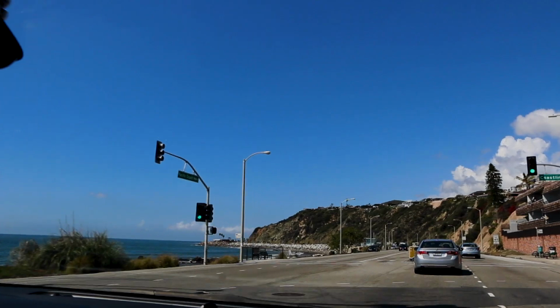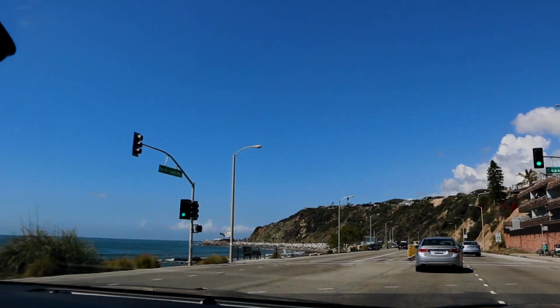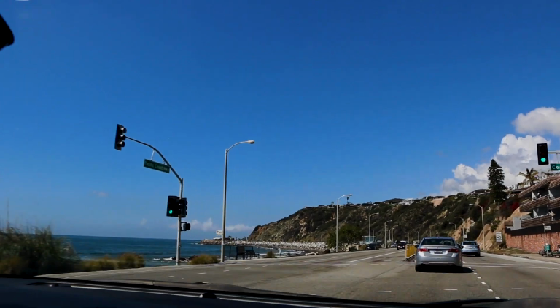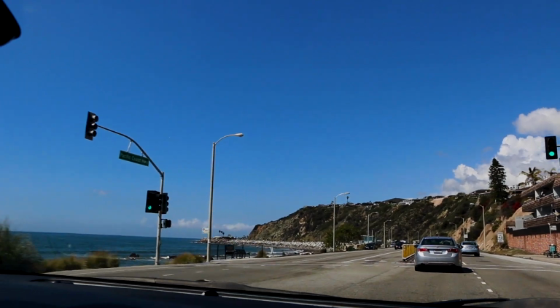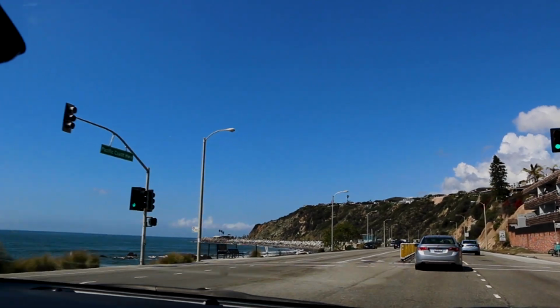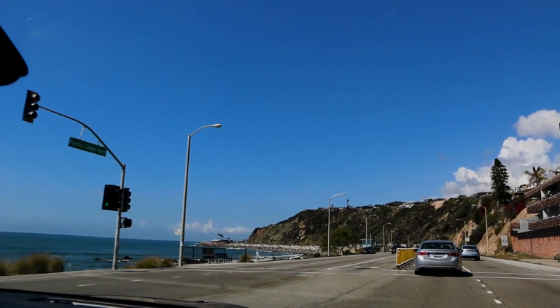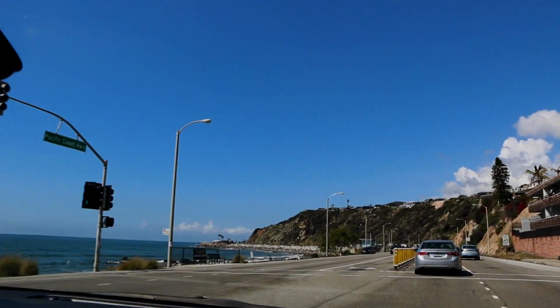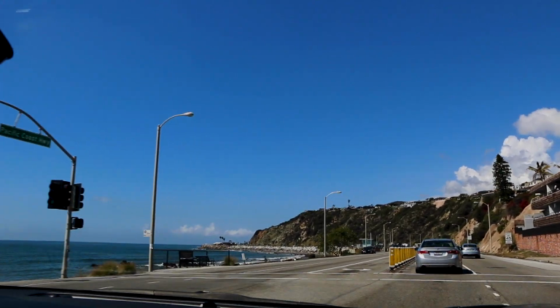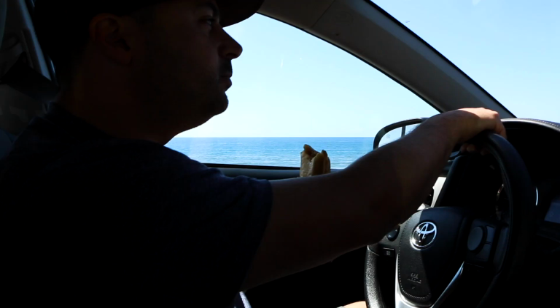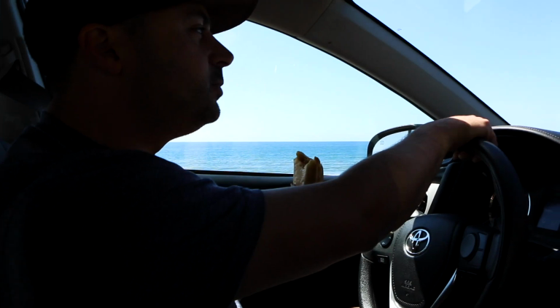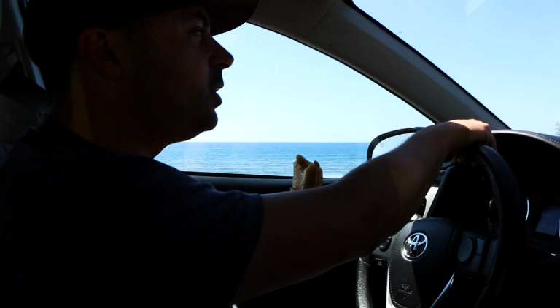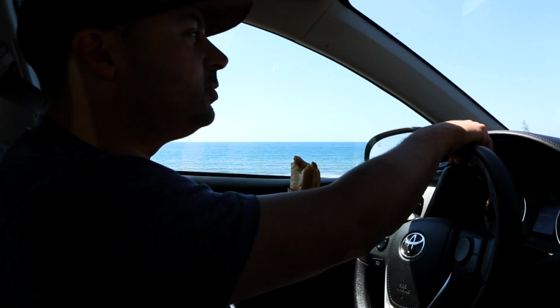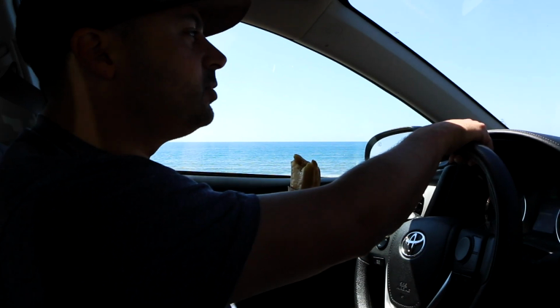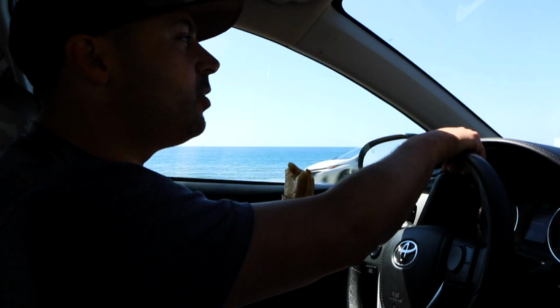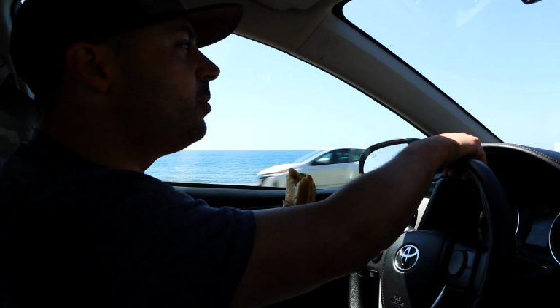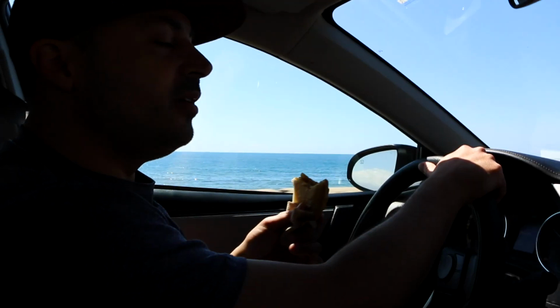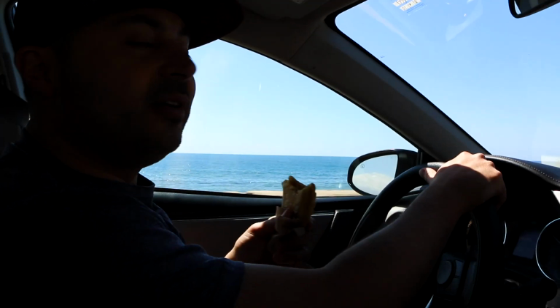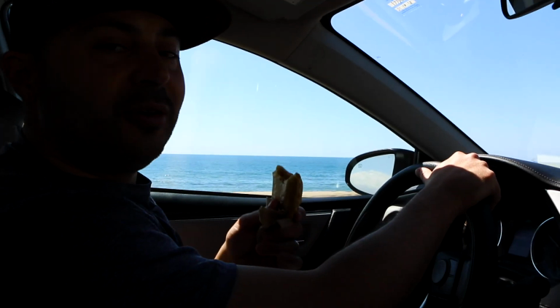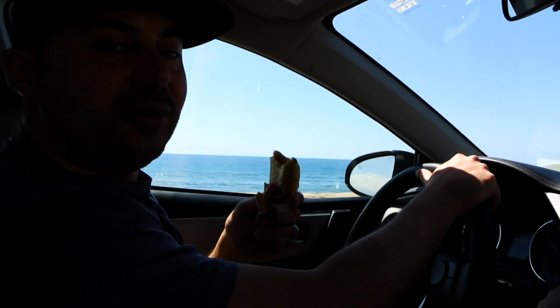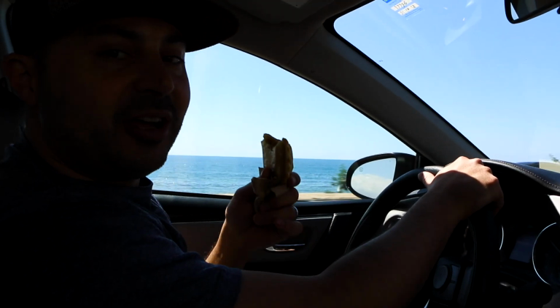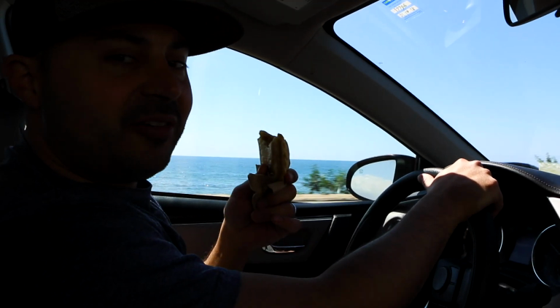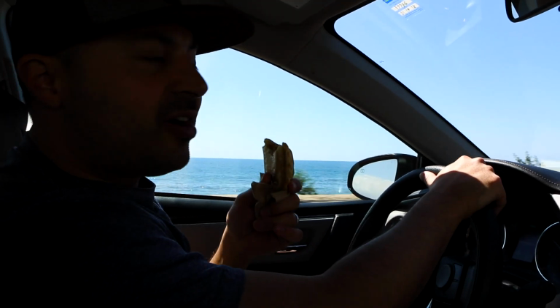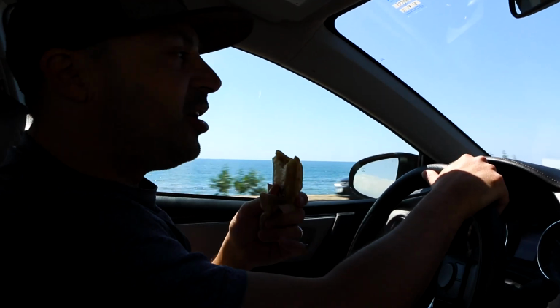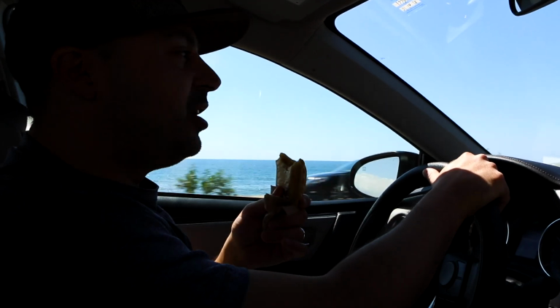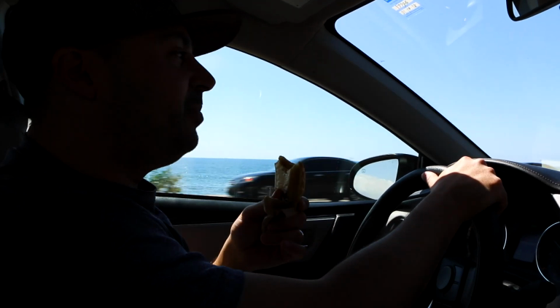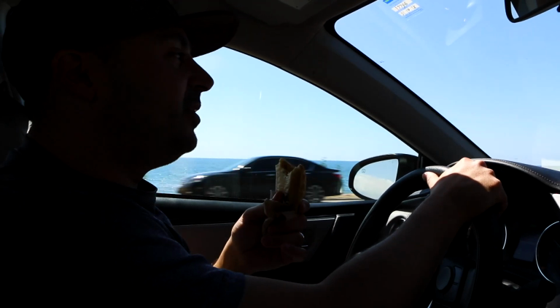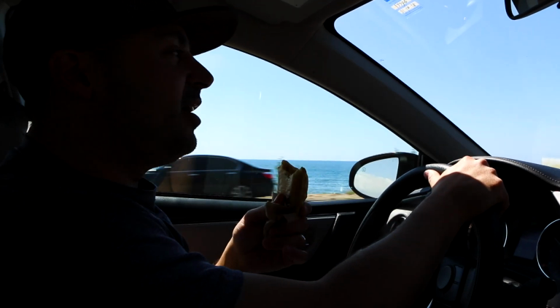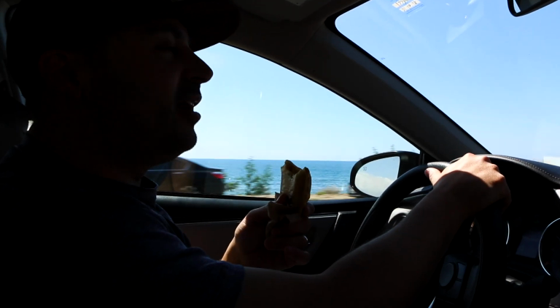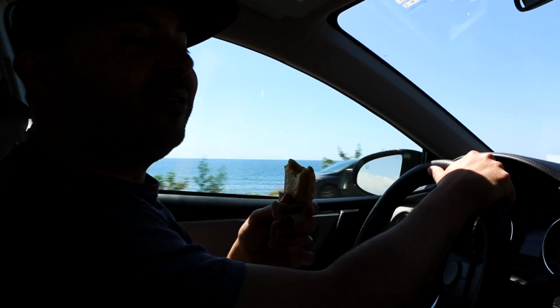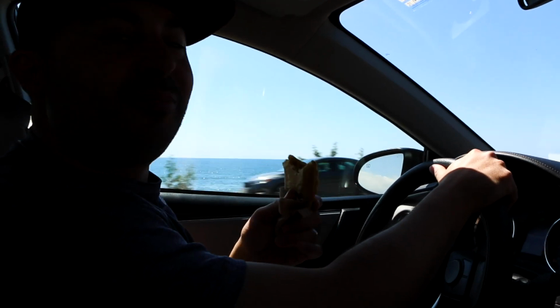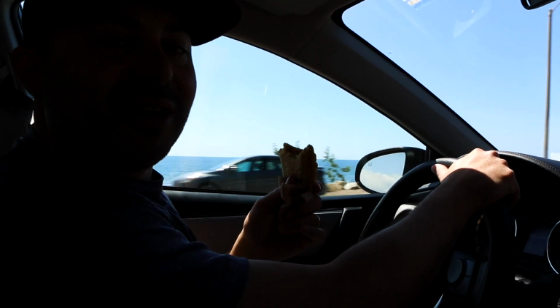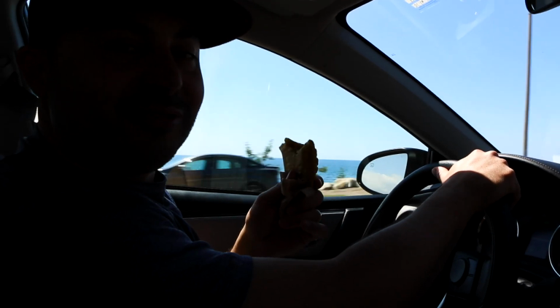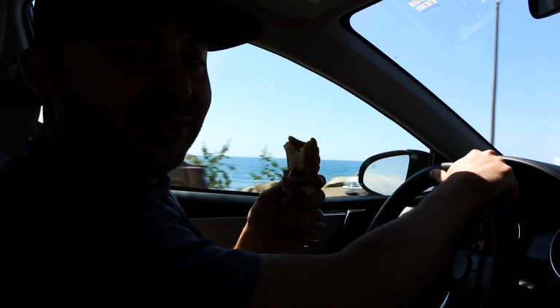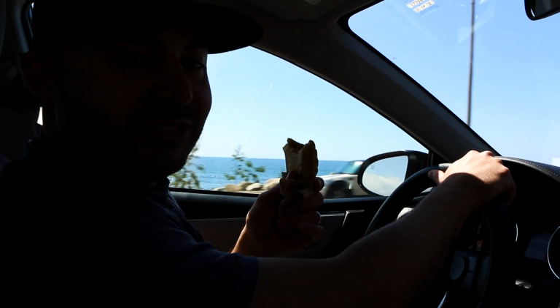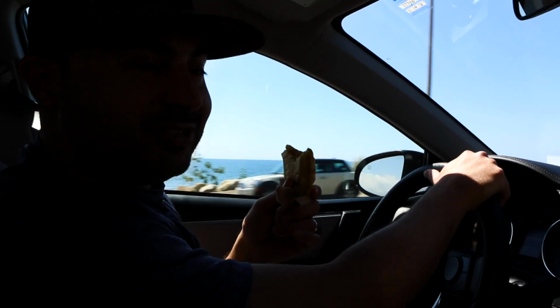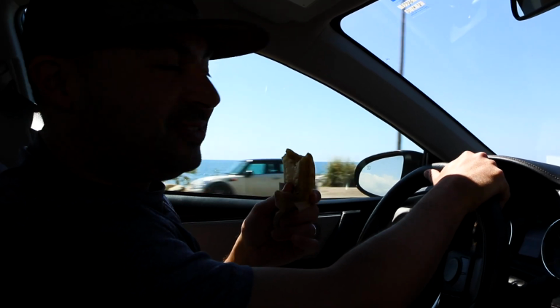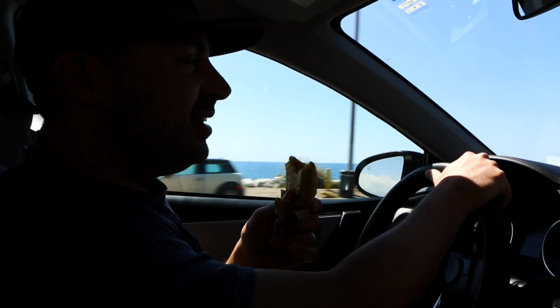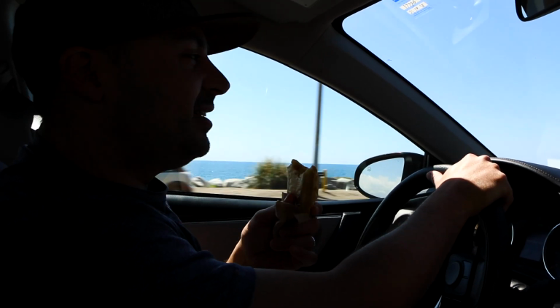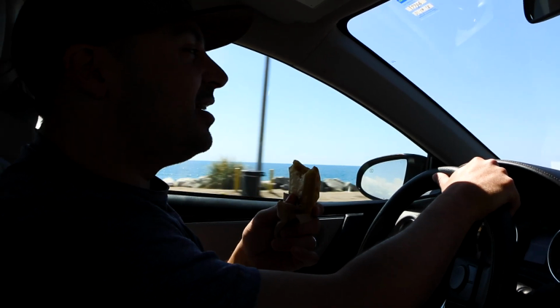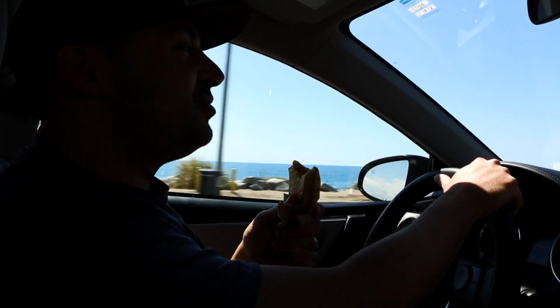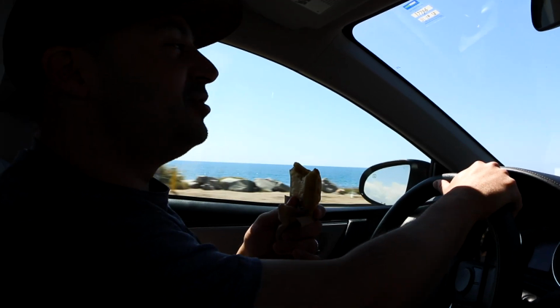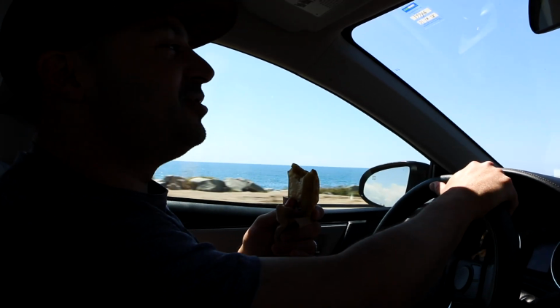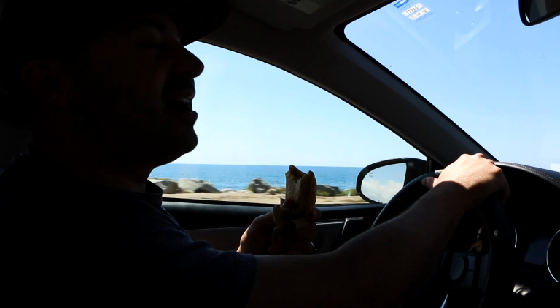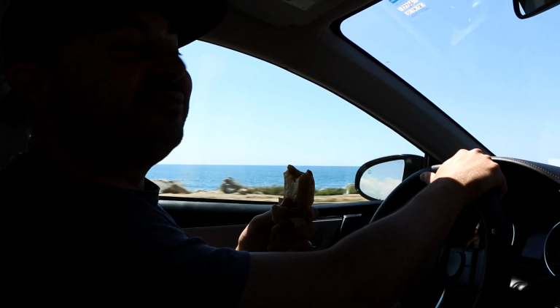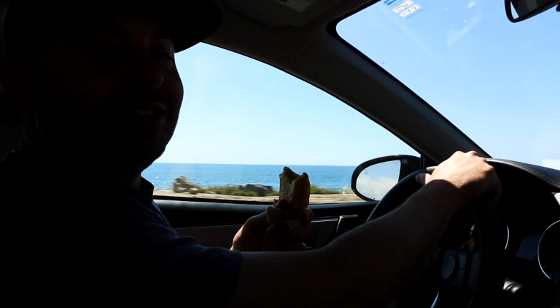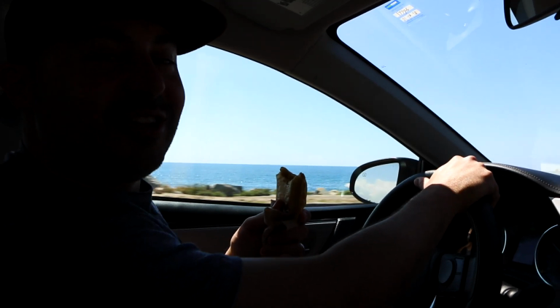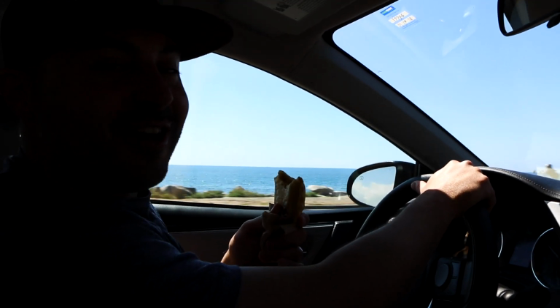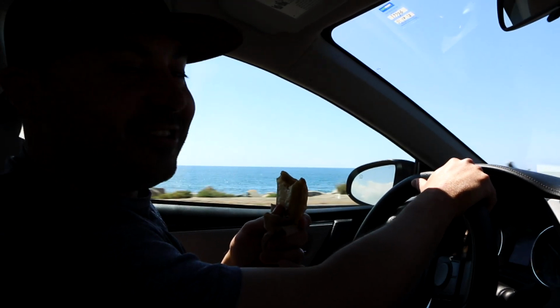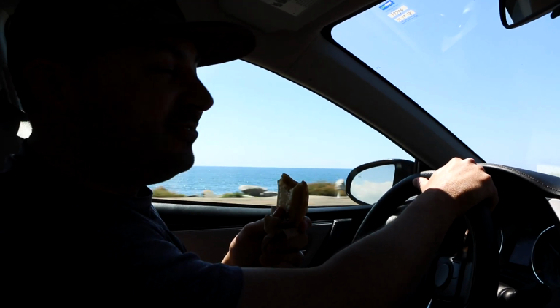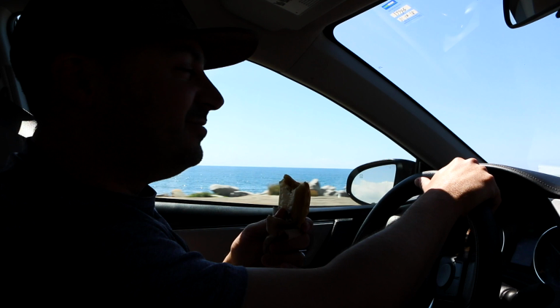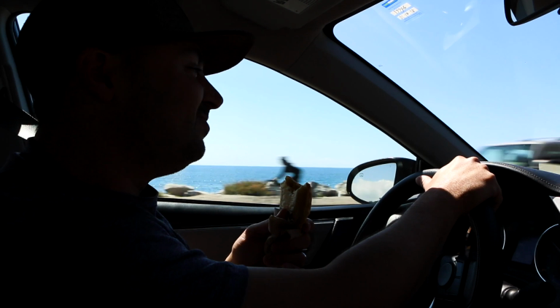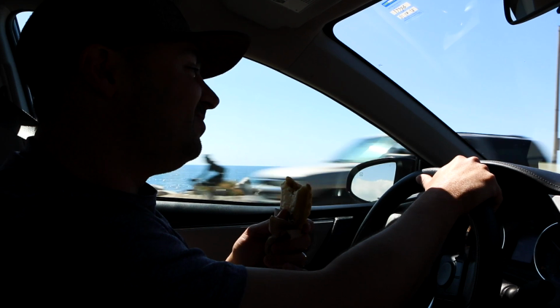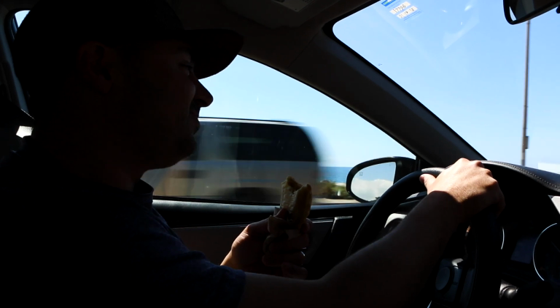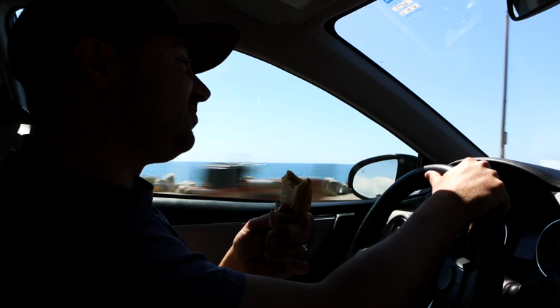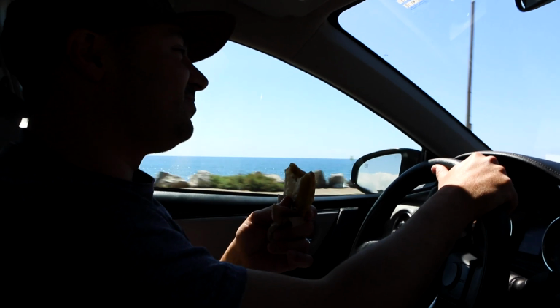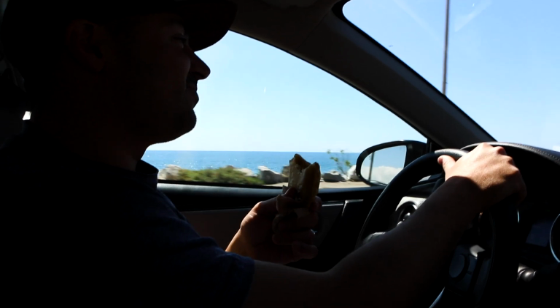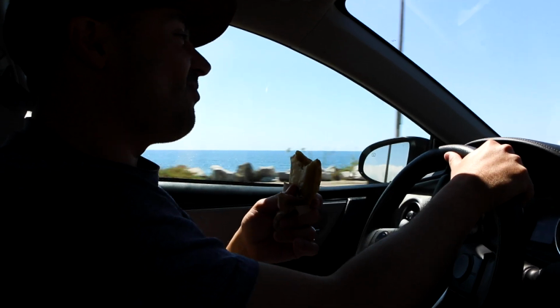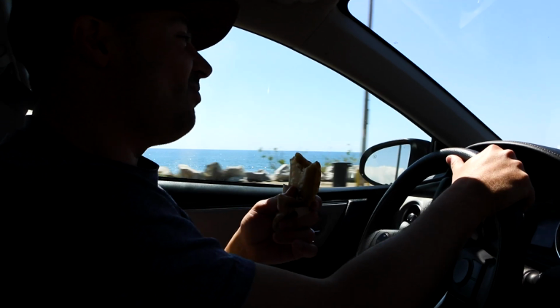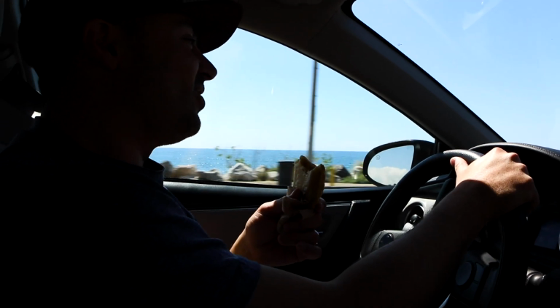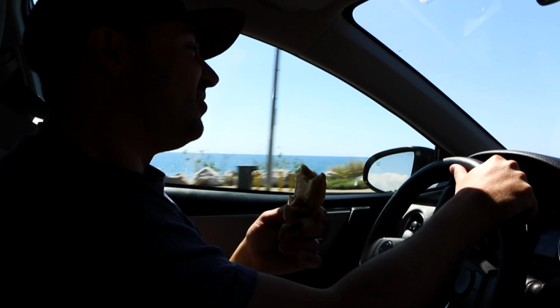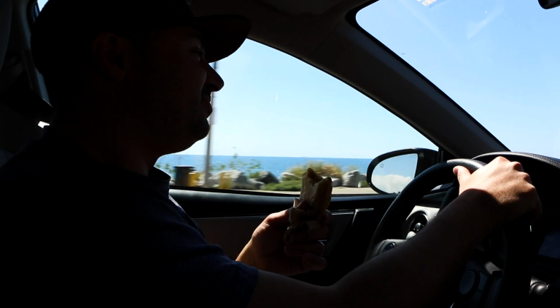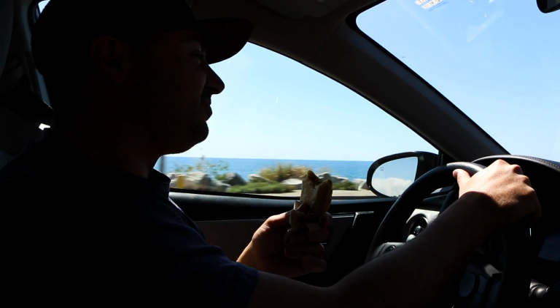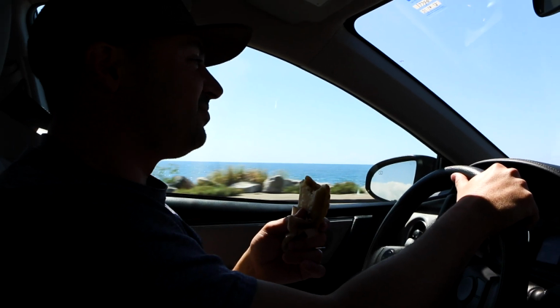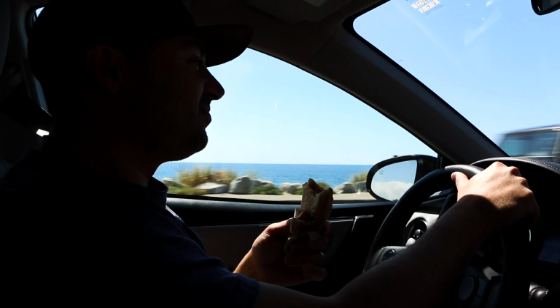What are you eating, Luke? We have our empanada breakfast as we drive to the hike. Yummy.